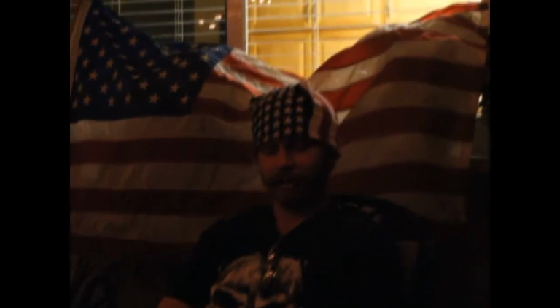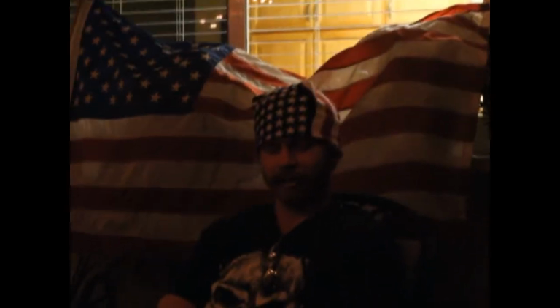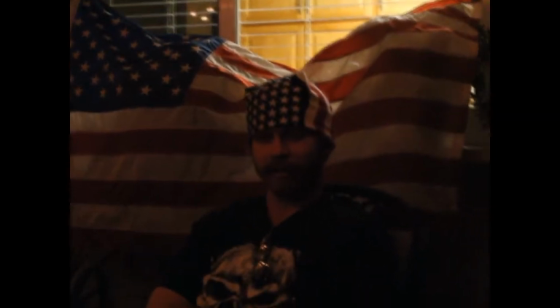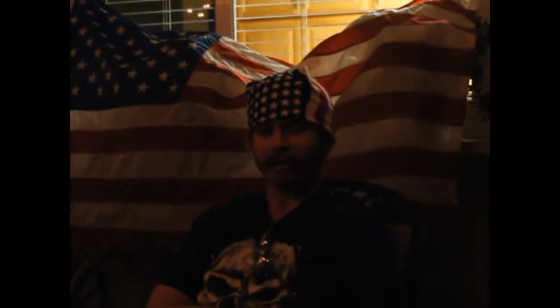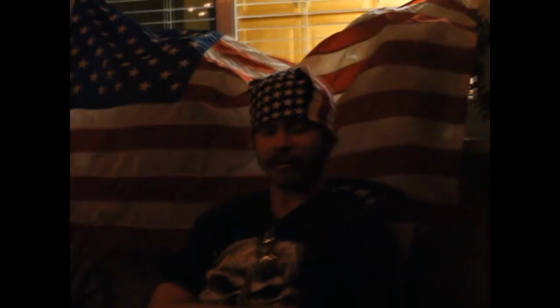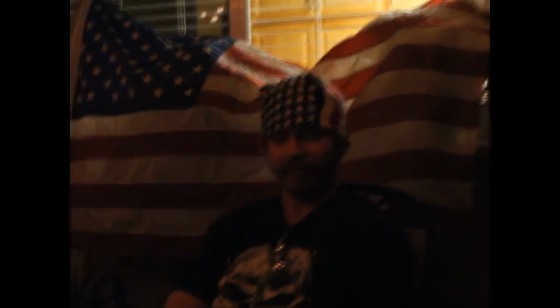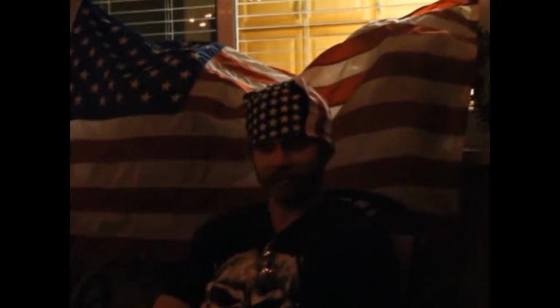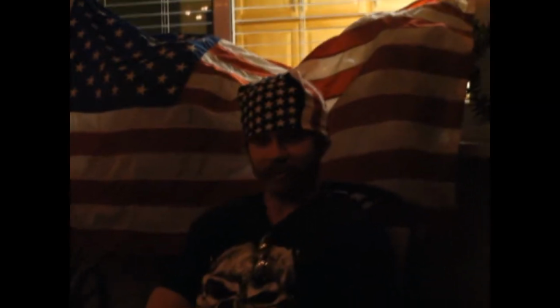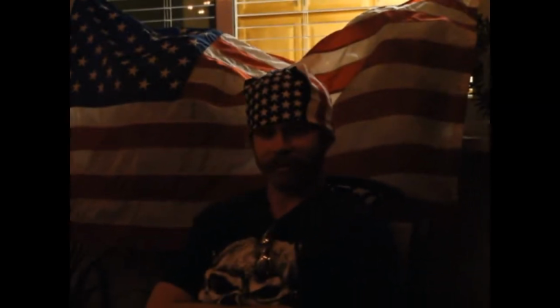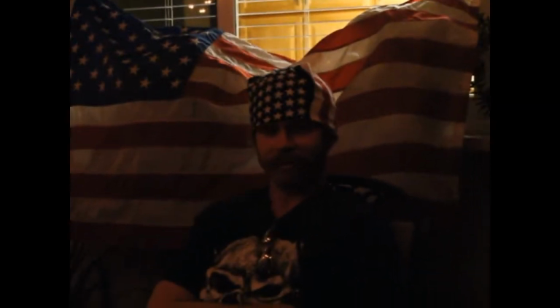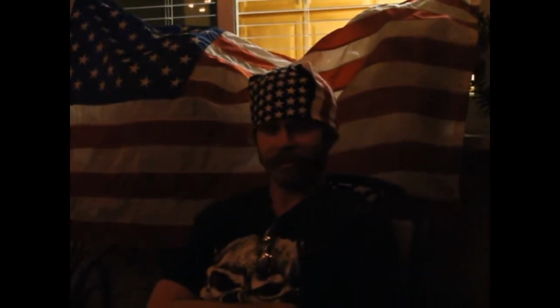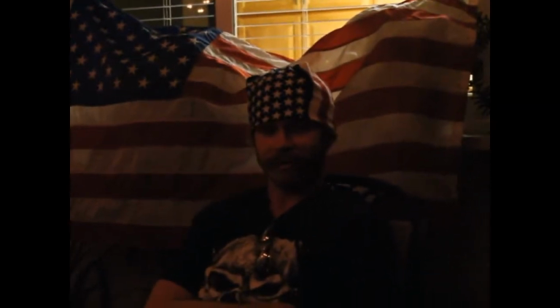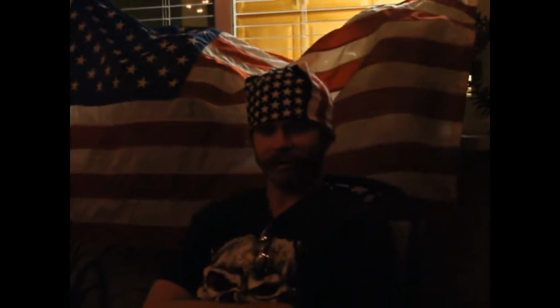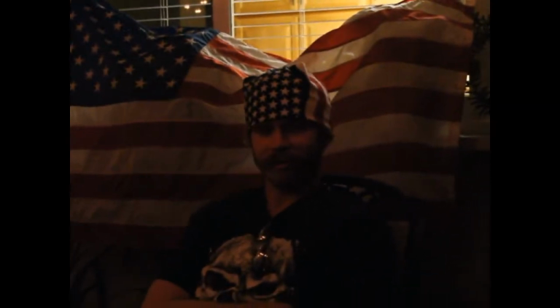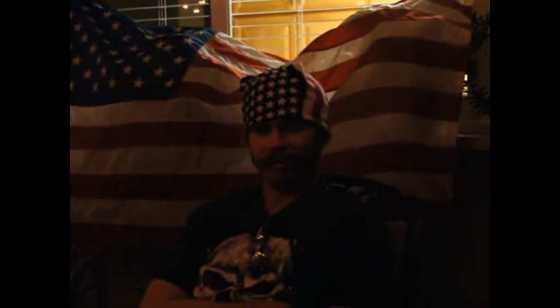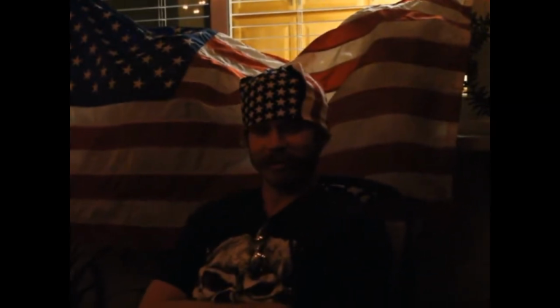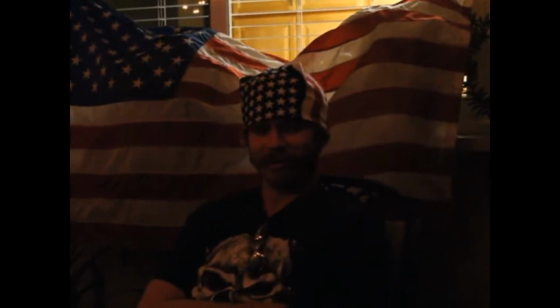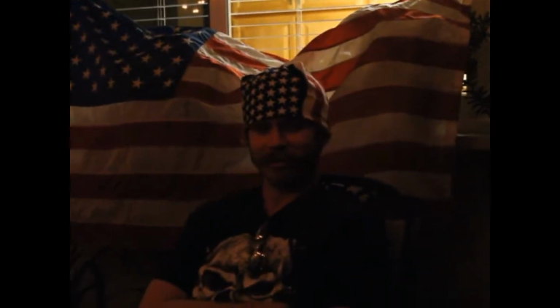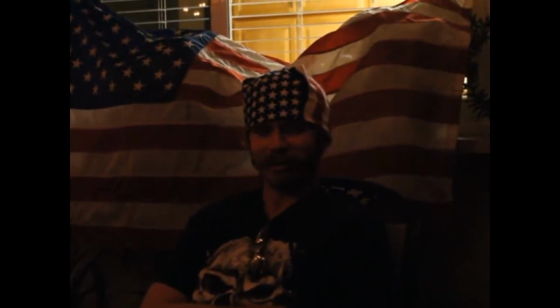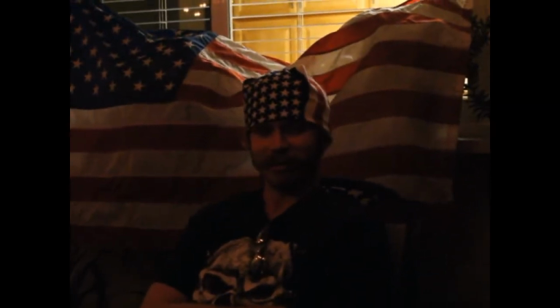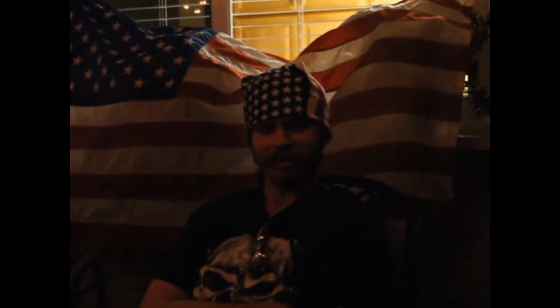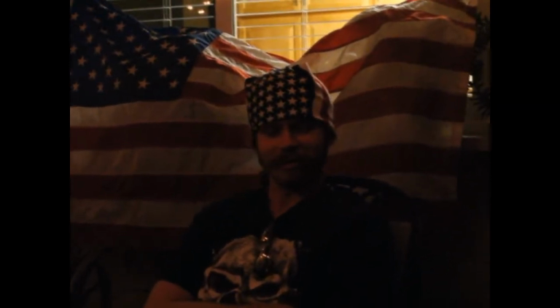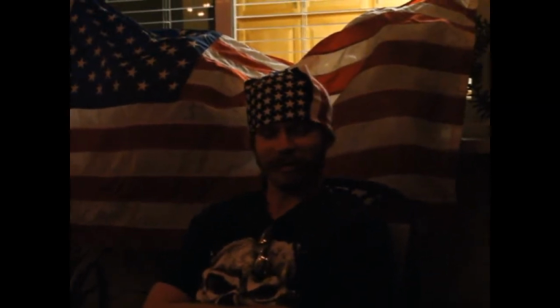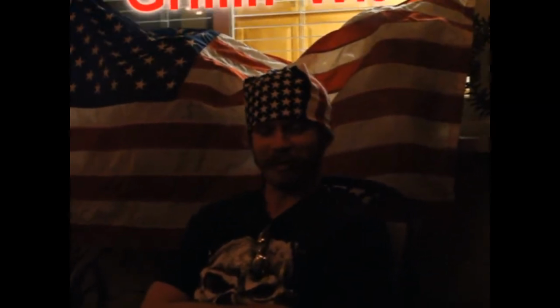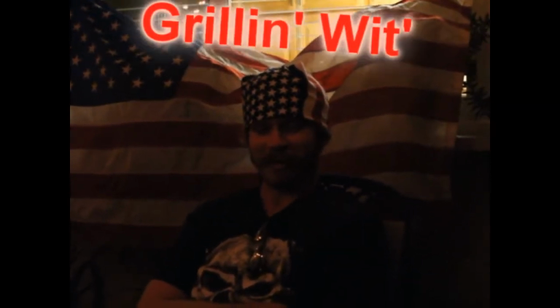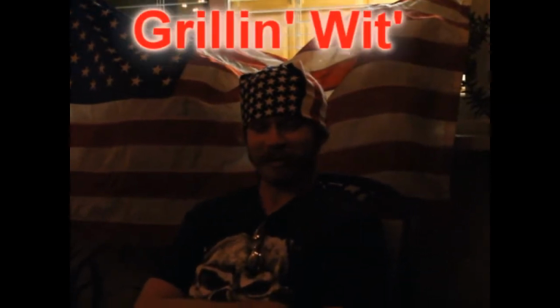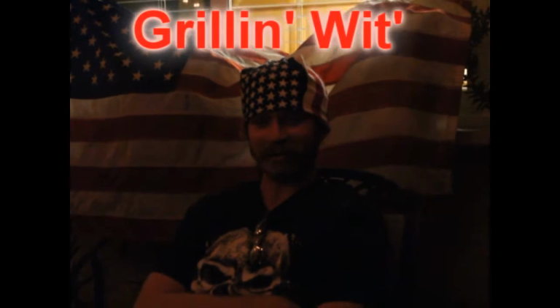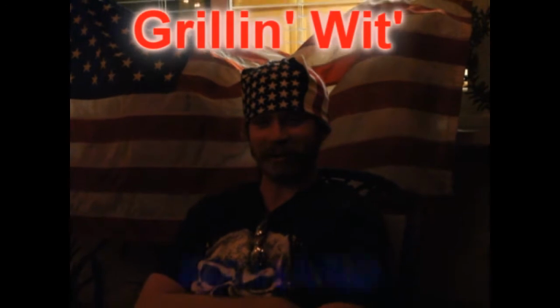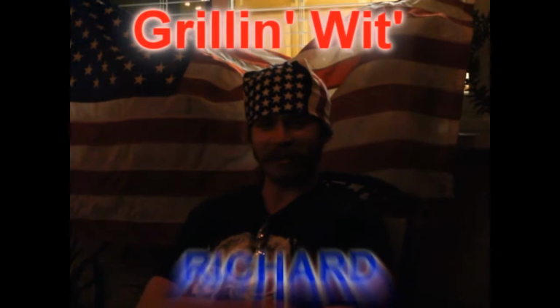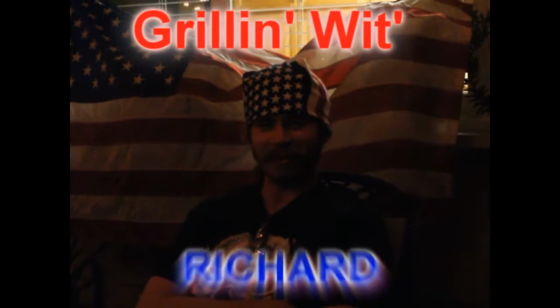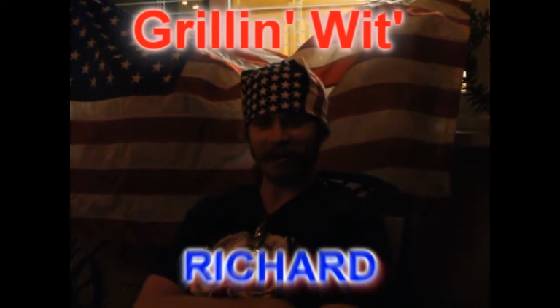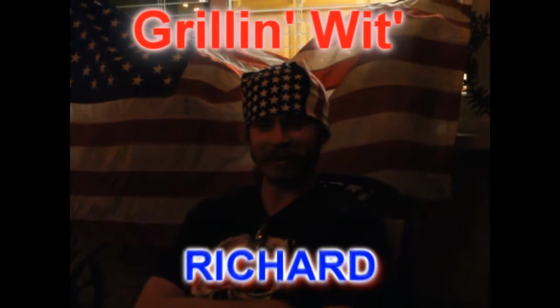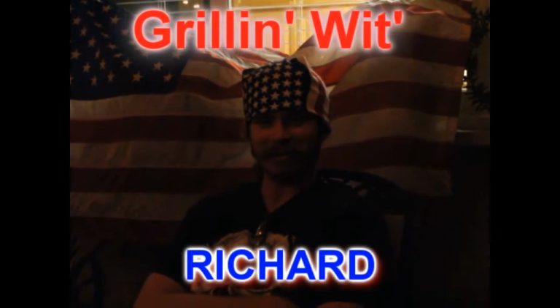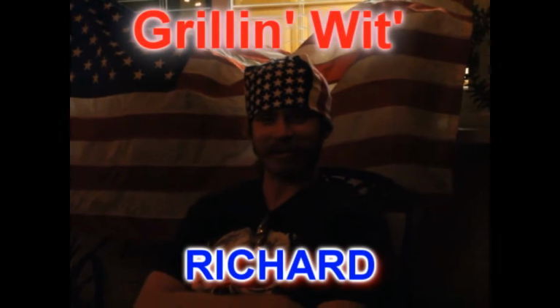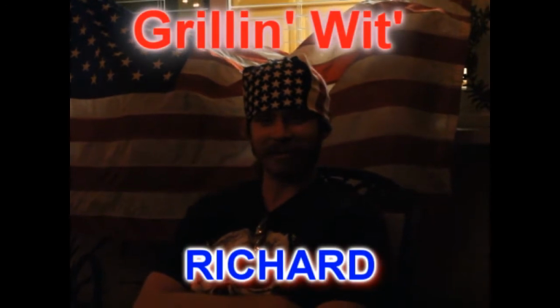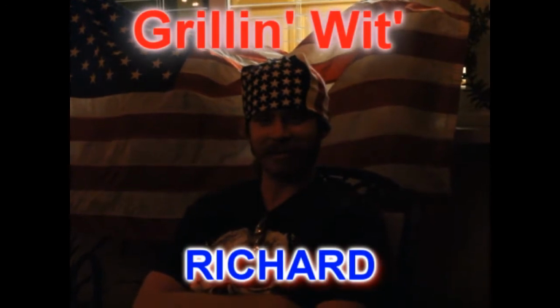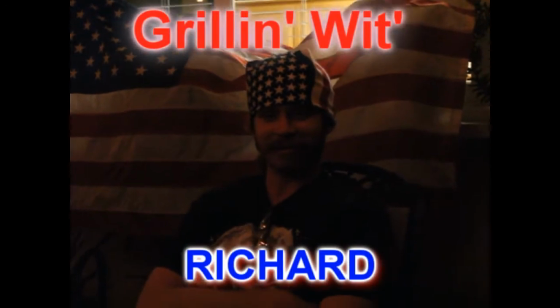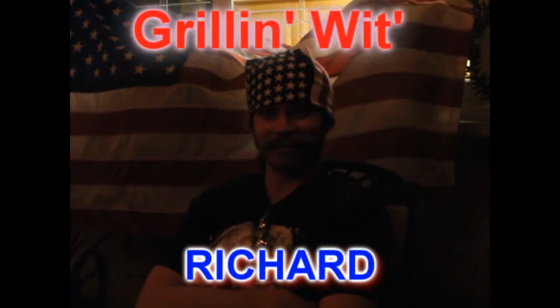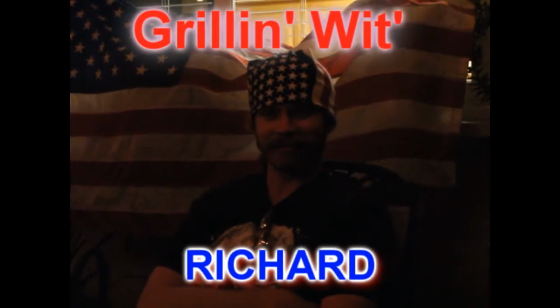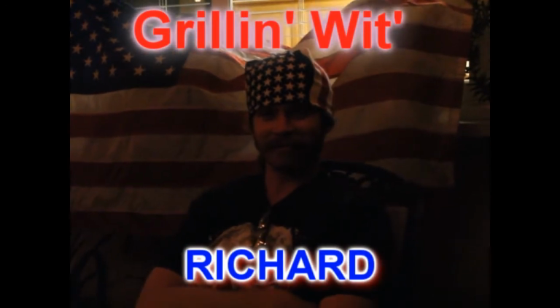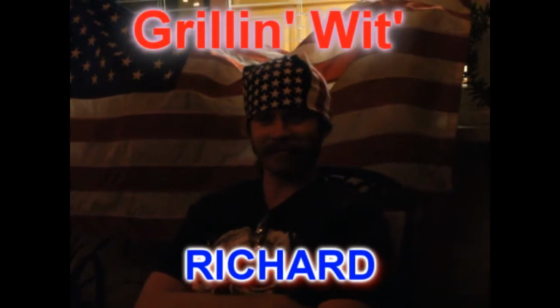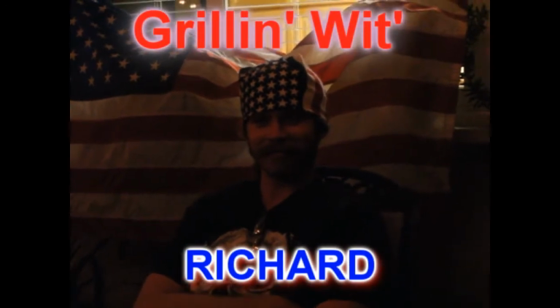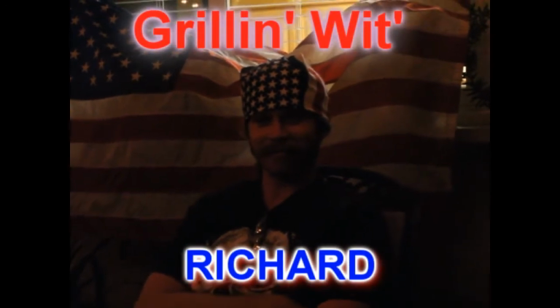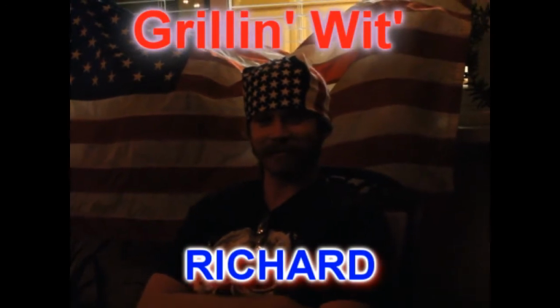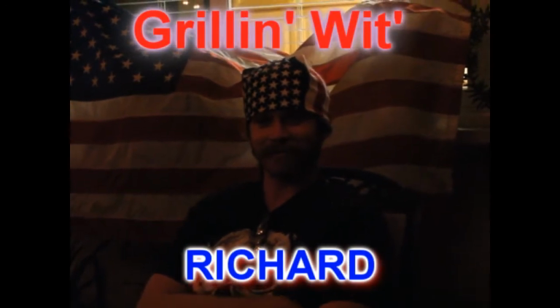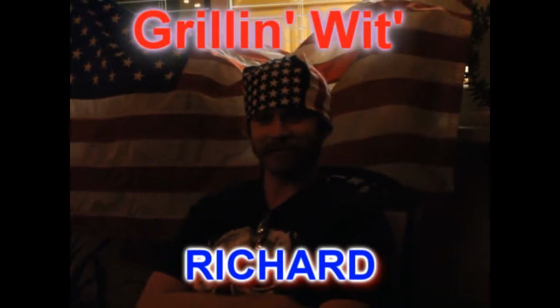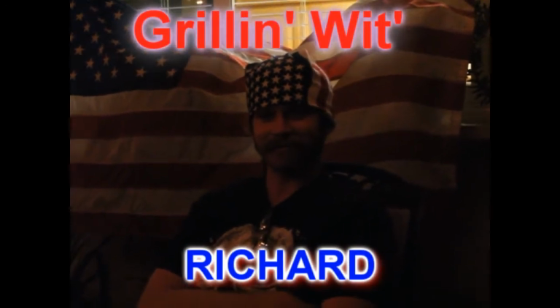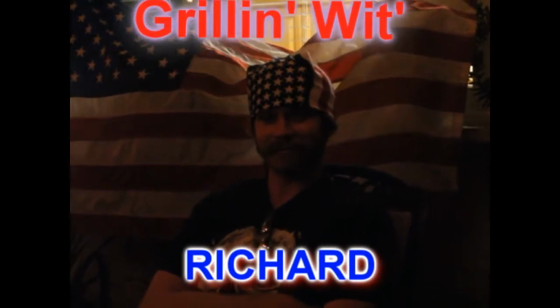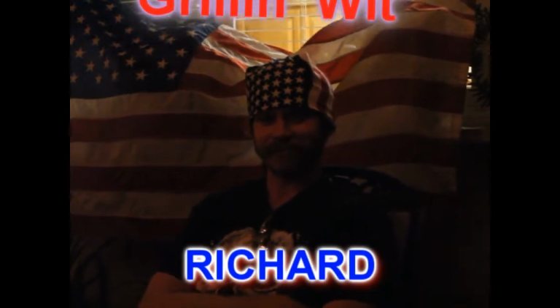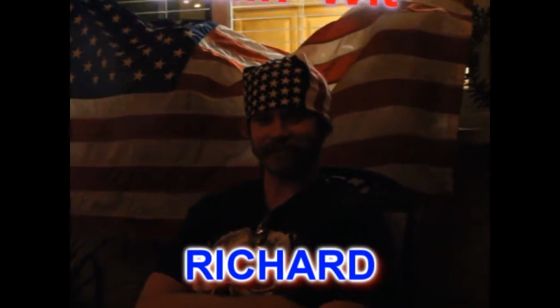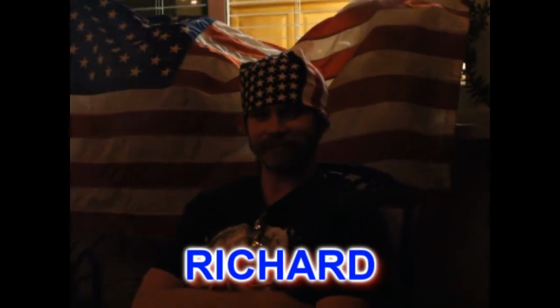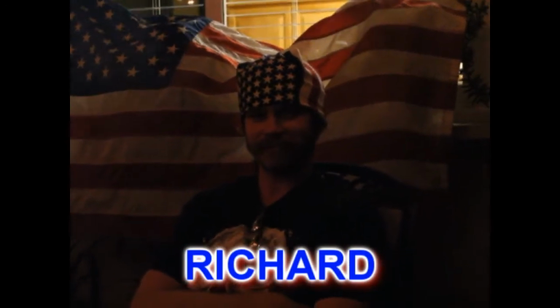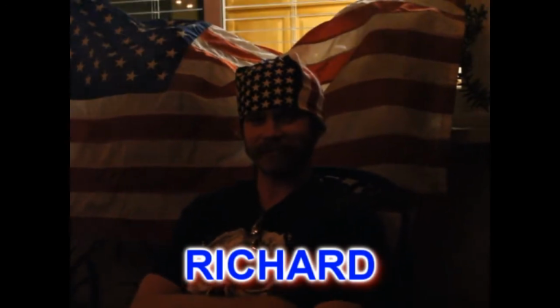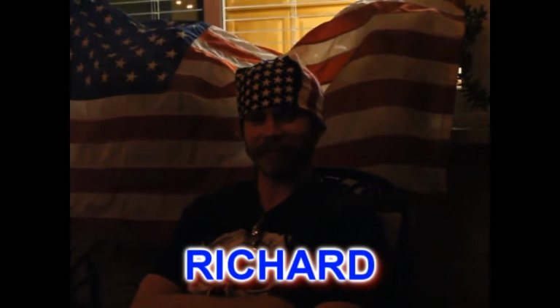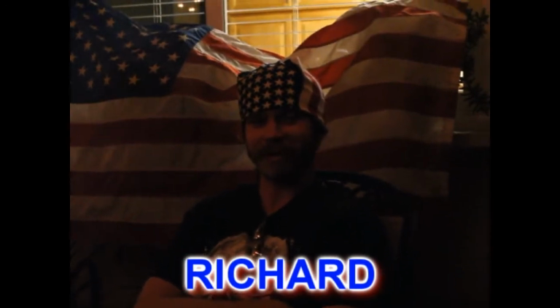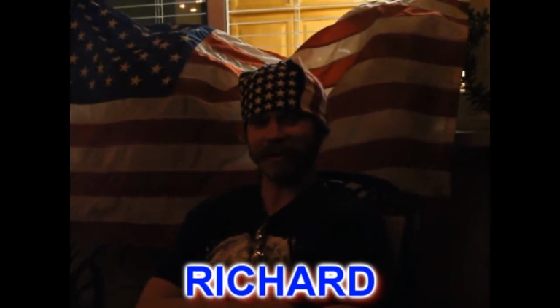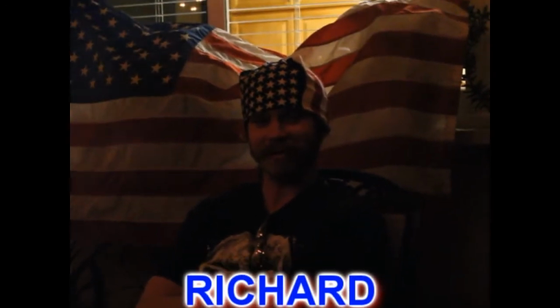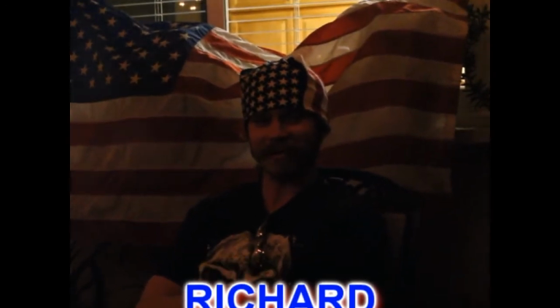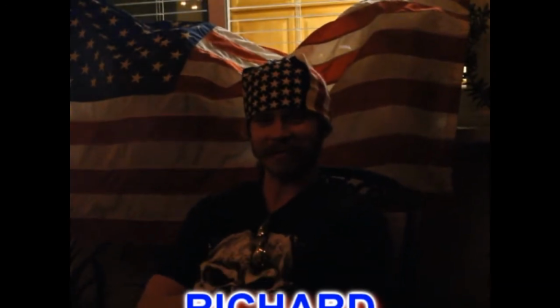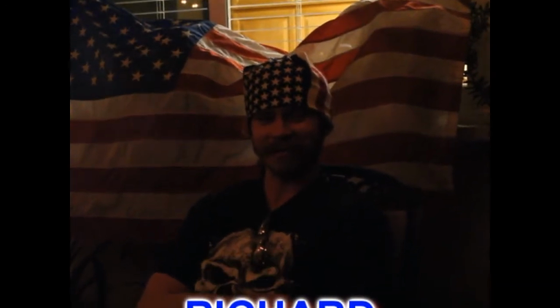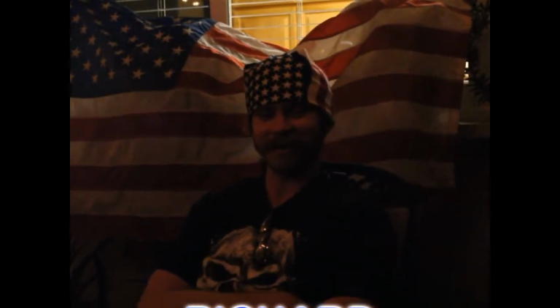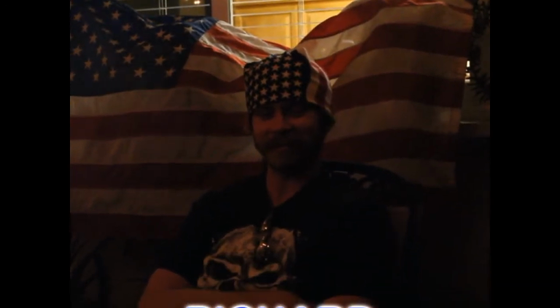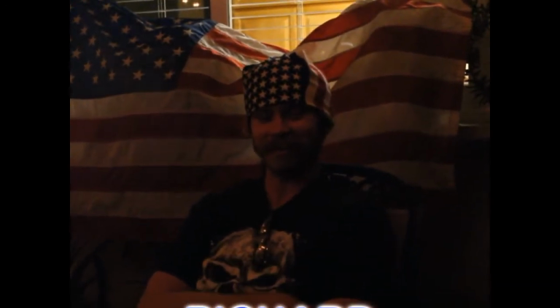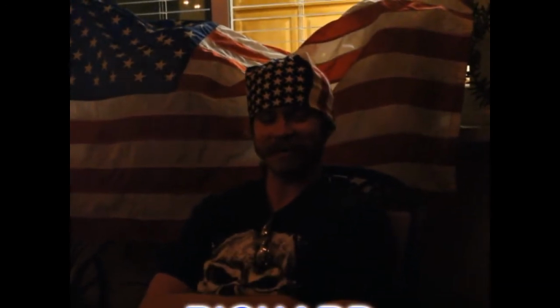Hey, this is Richard, and you're watching Grilling with Richard. America, God bless.